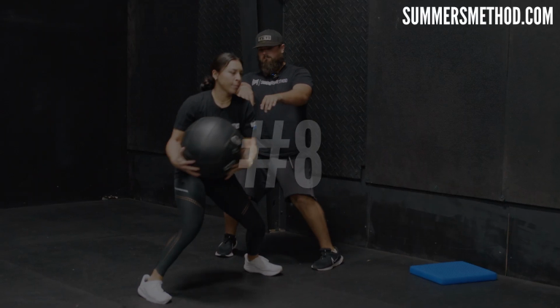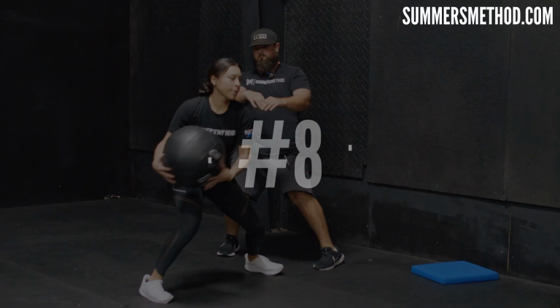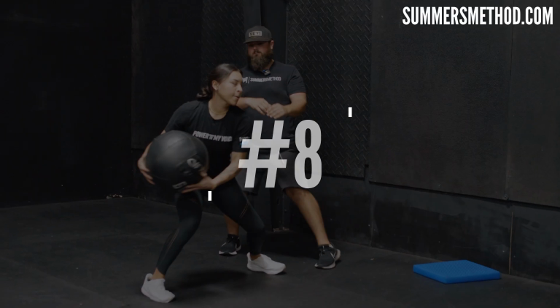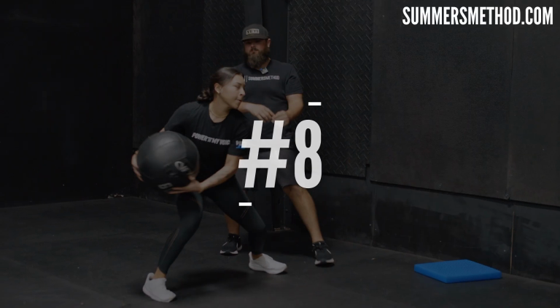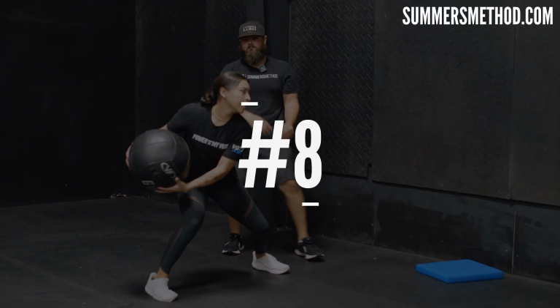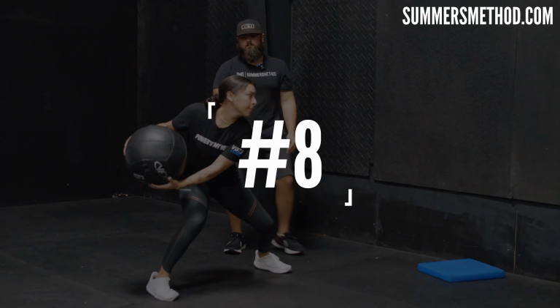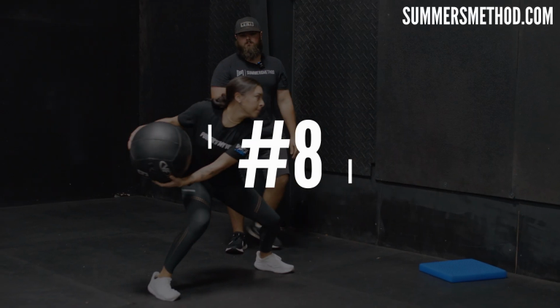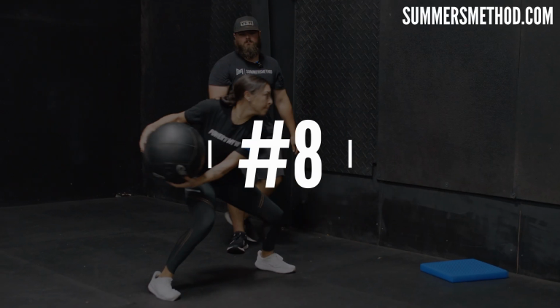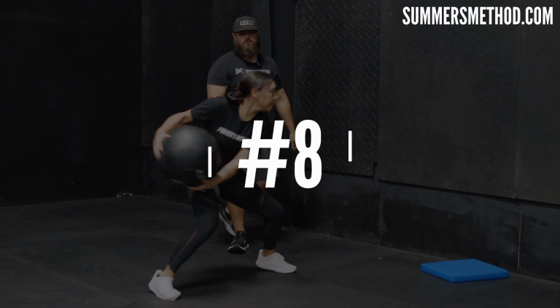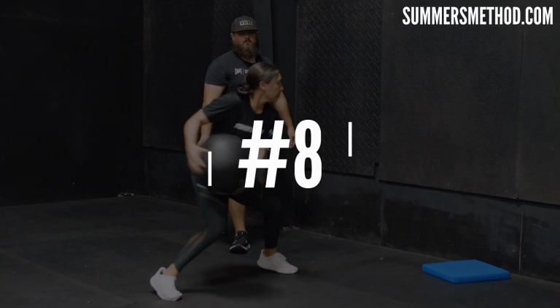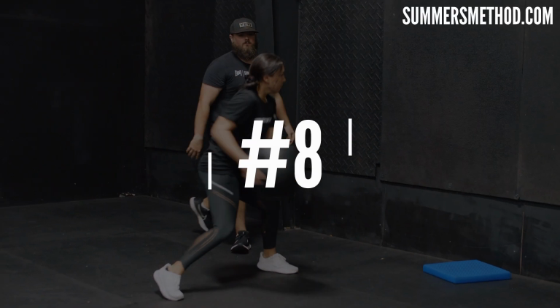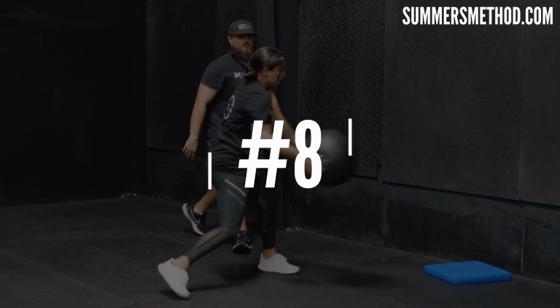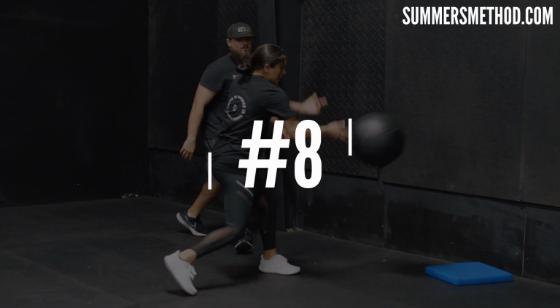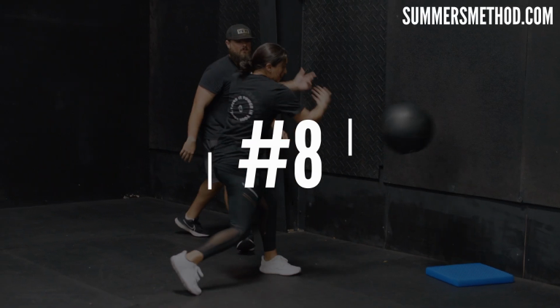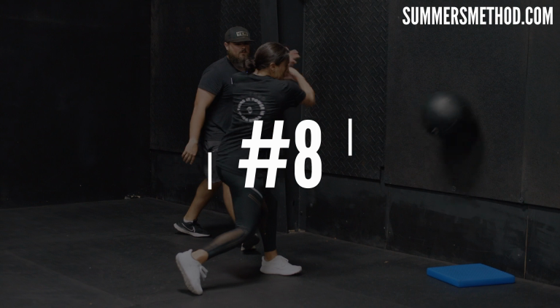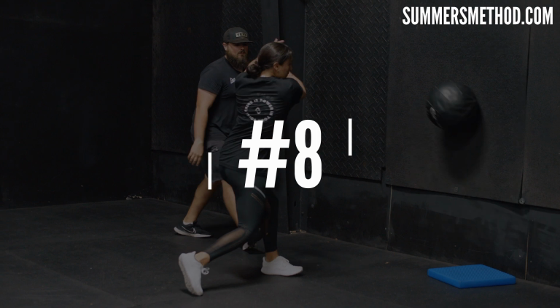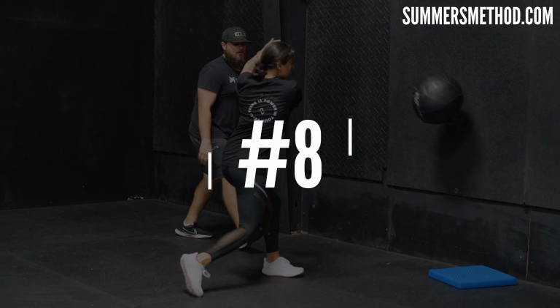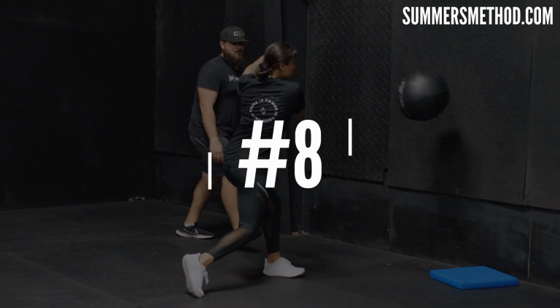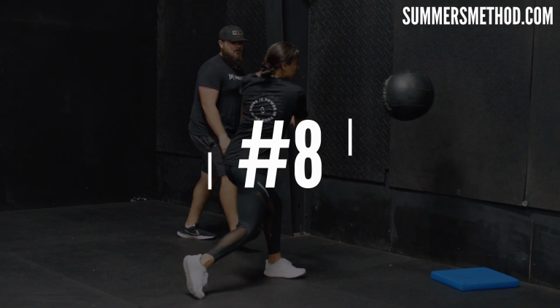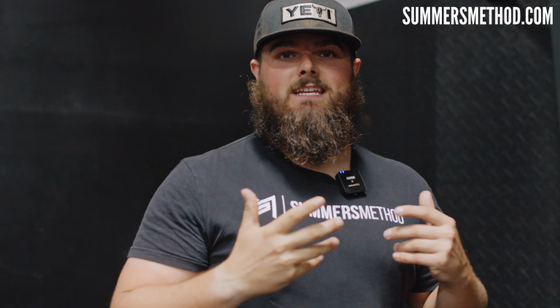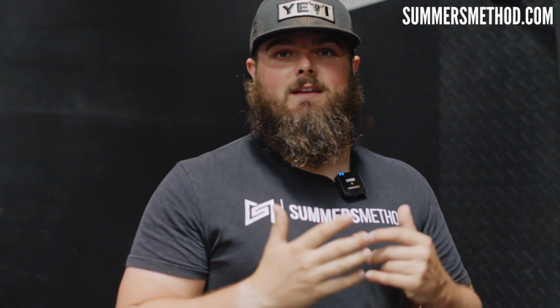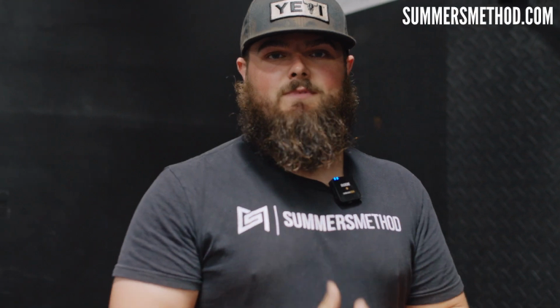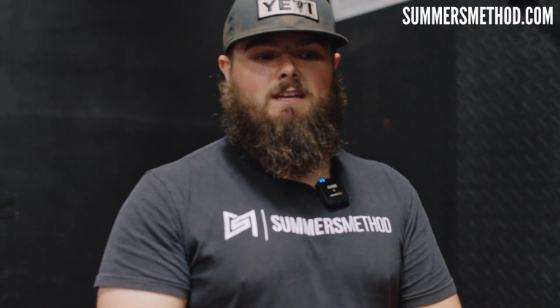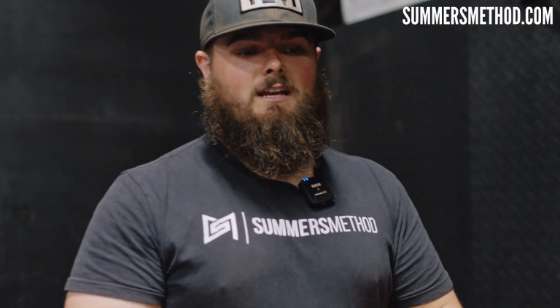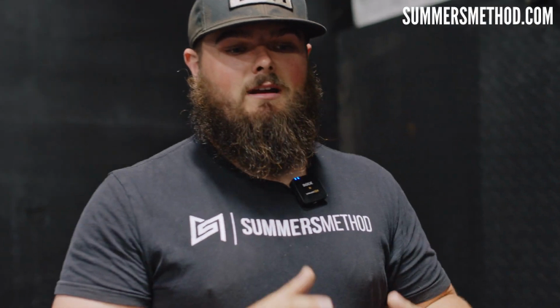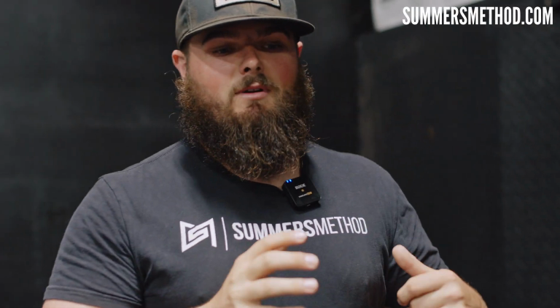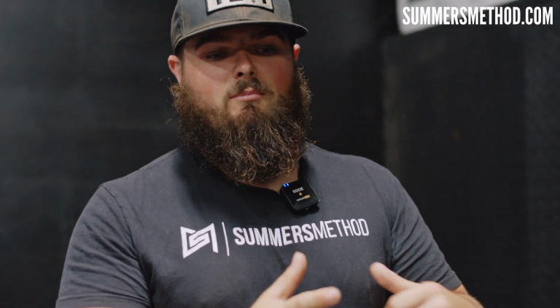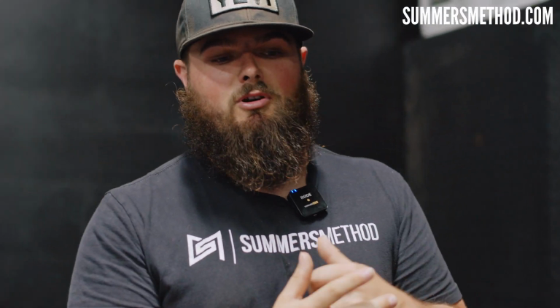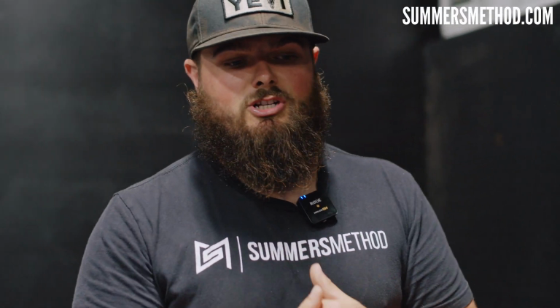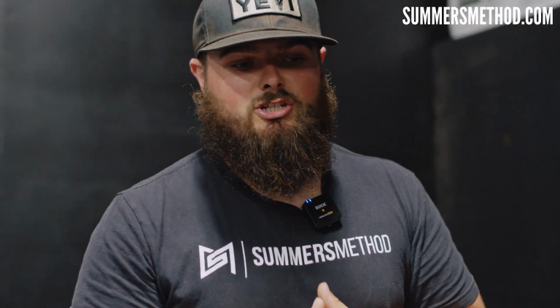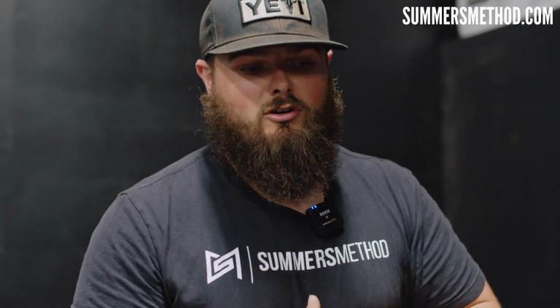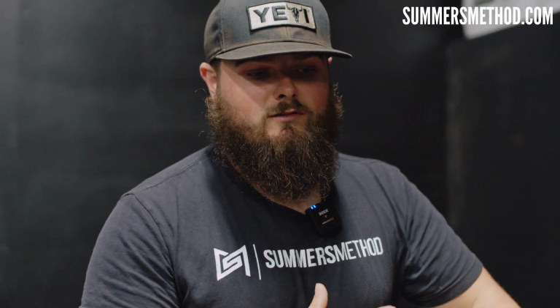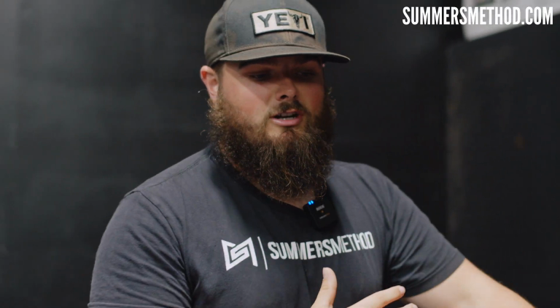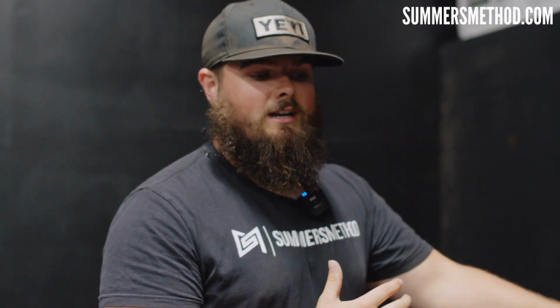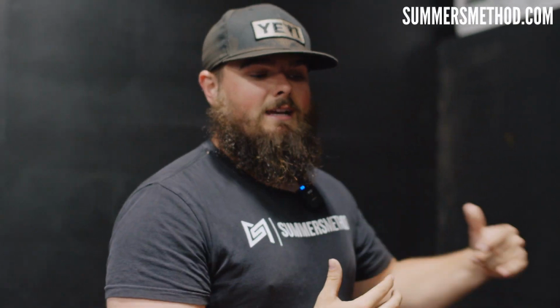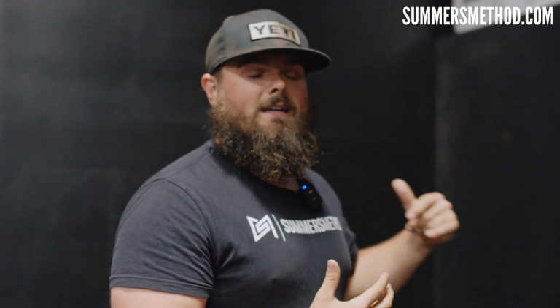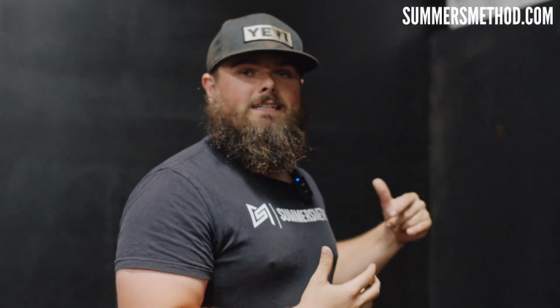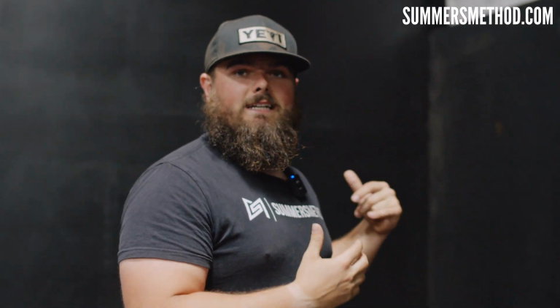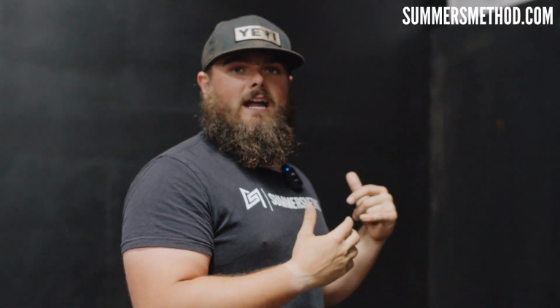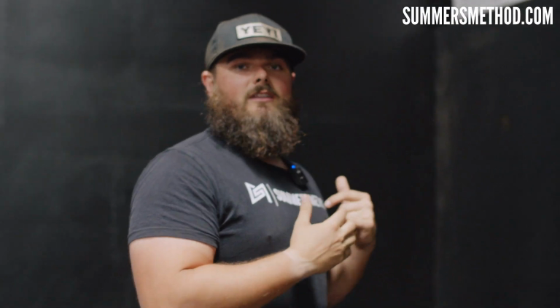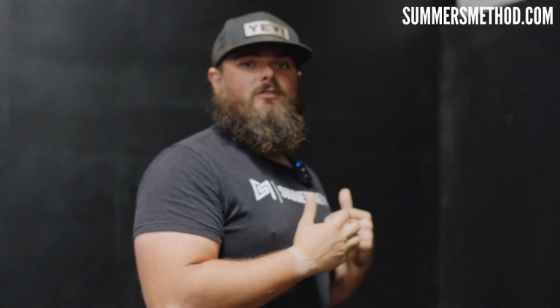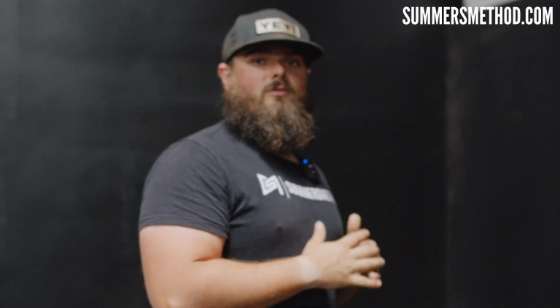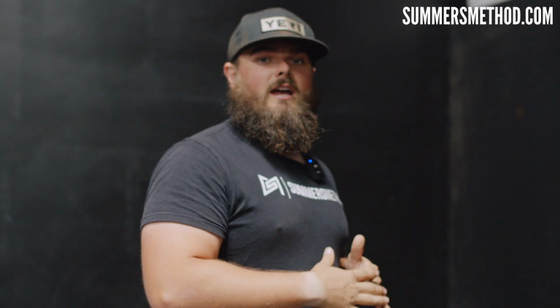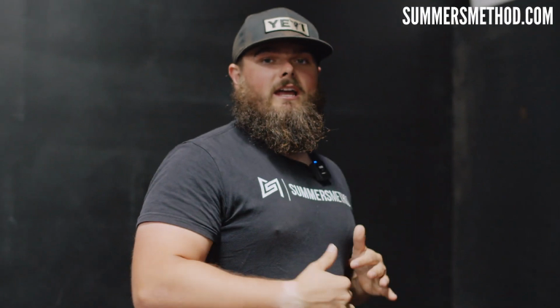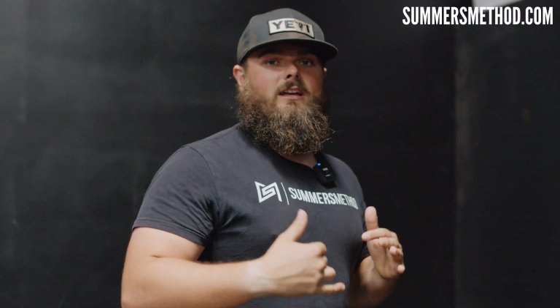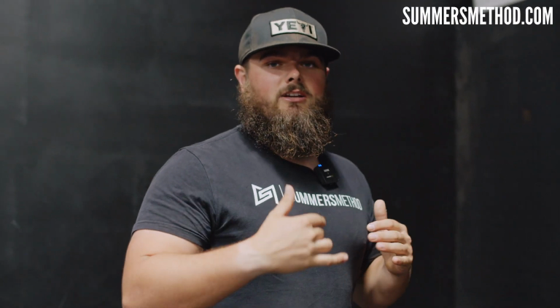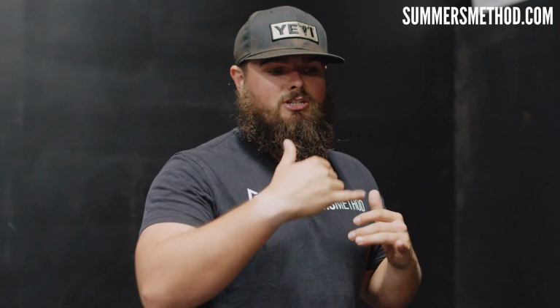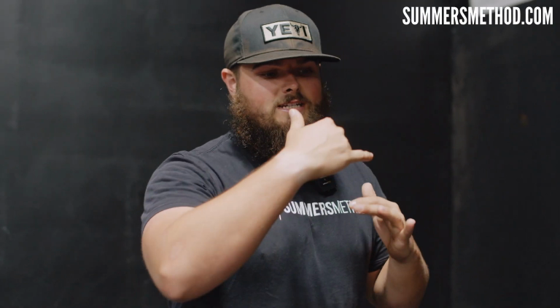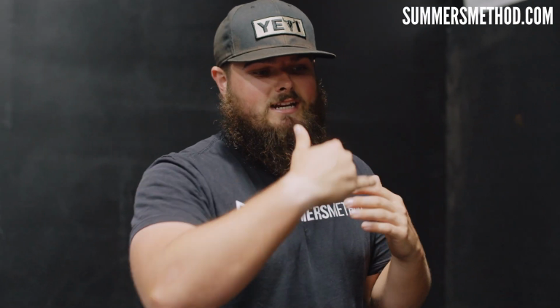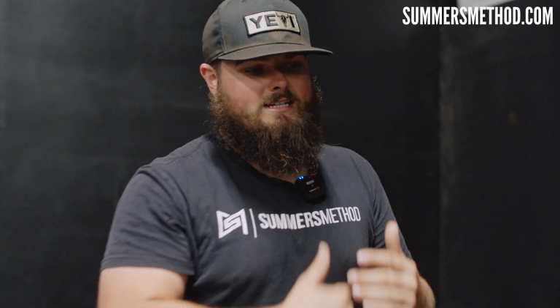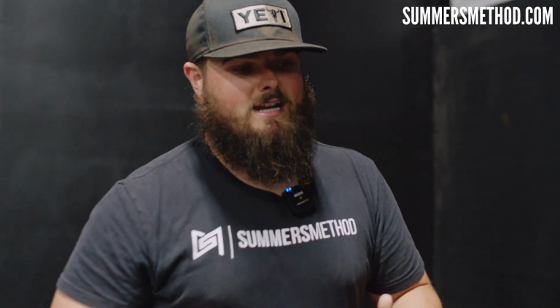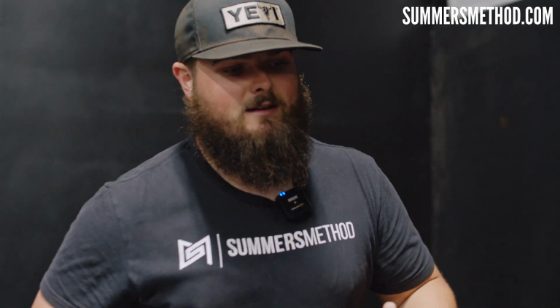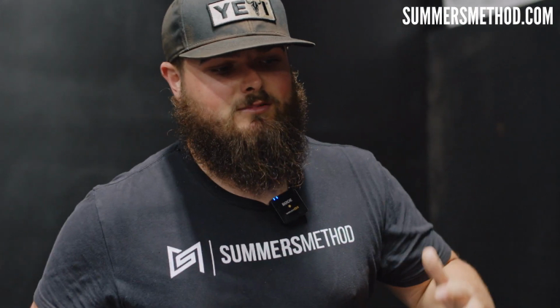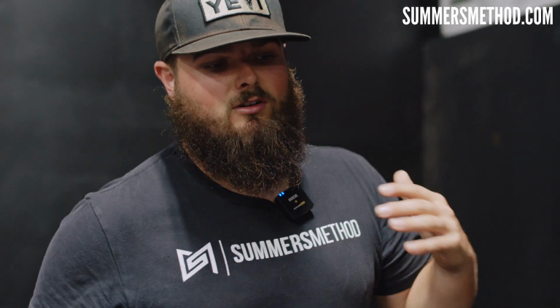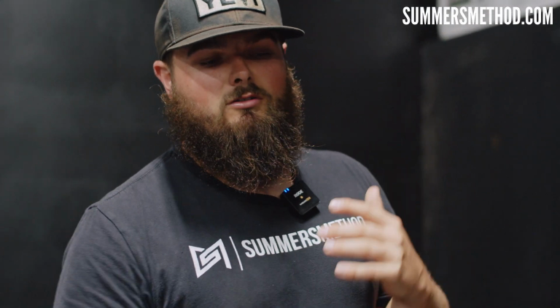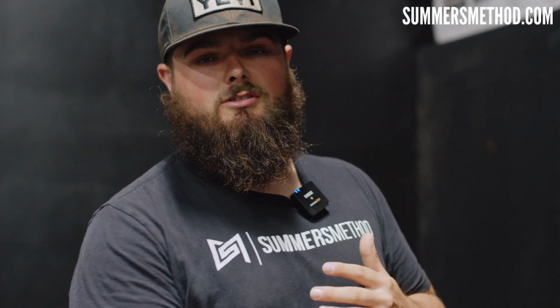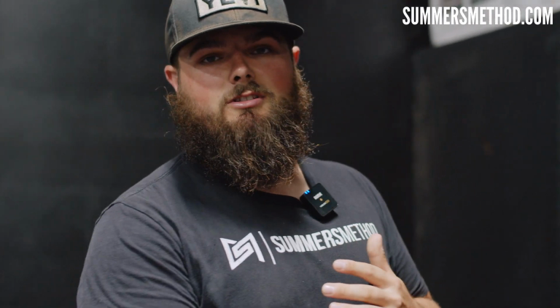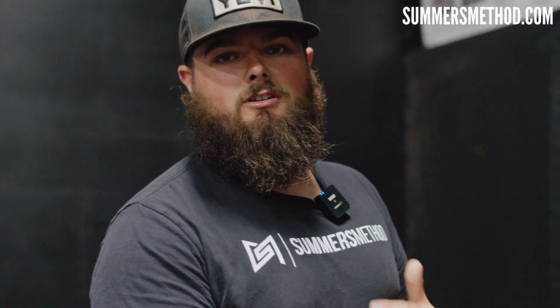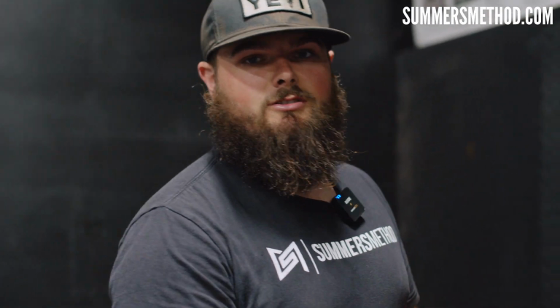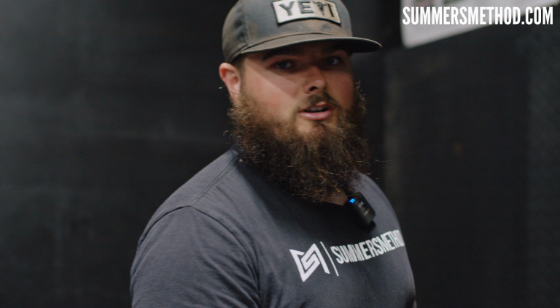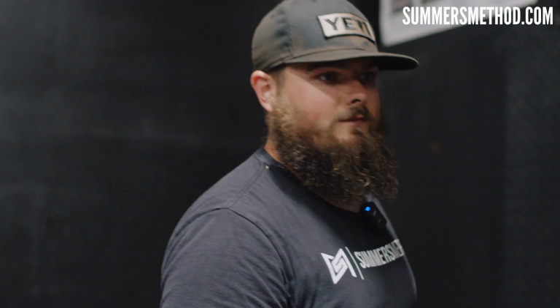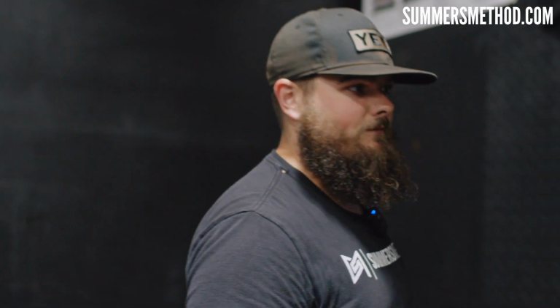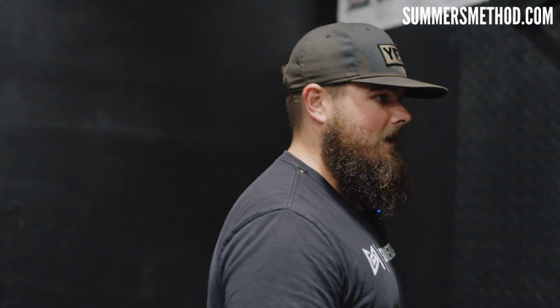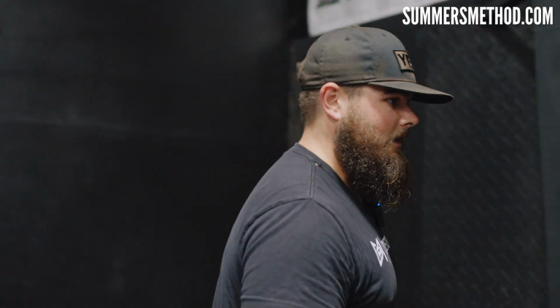Number eight — now we're going side facing. Same thing: I'm going to push you over, get out of the way. She's going to snap to the holster, turn and fire.